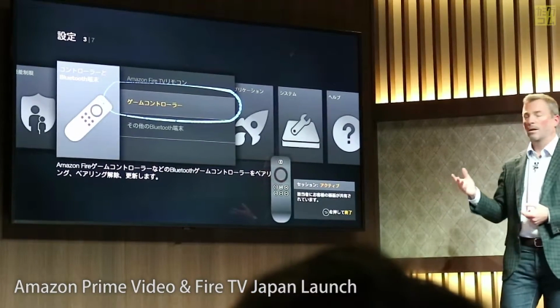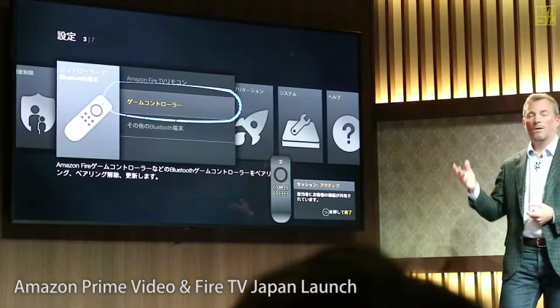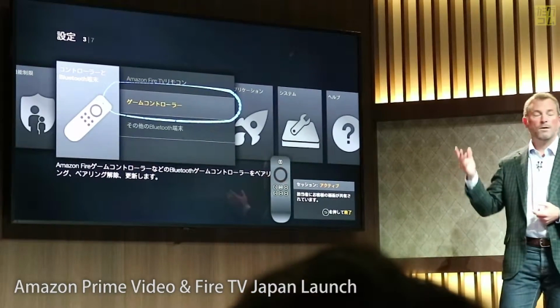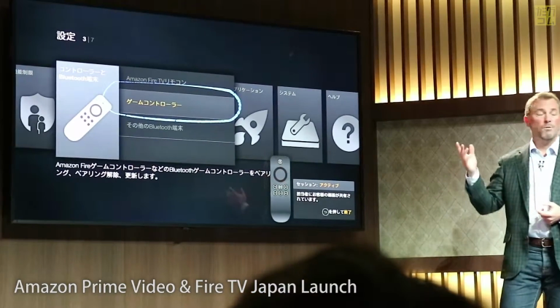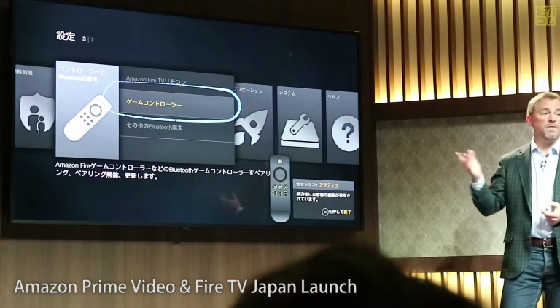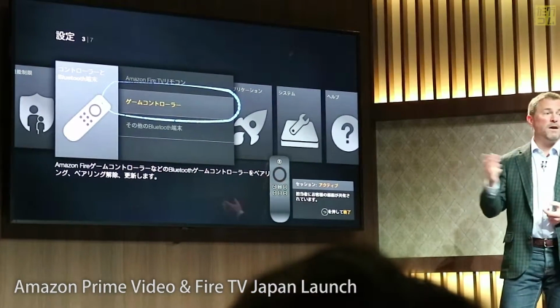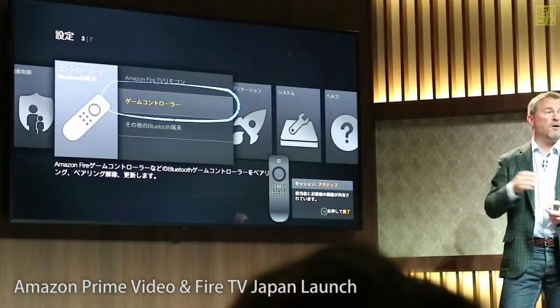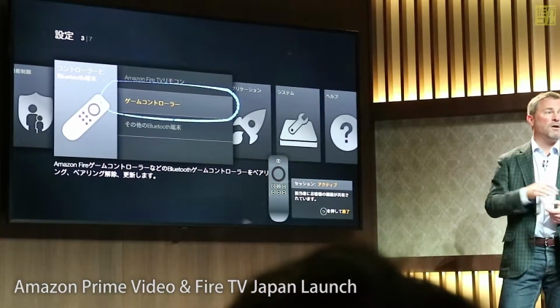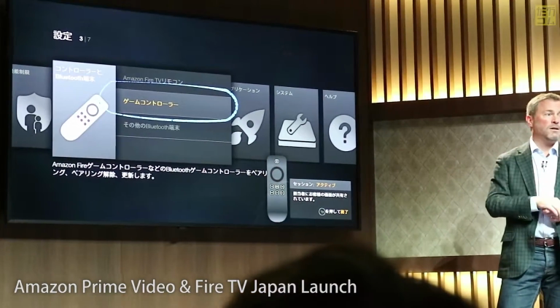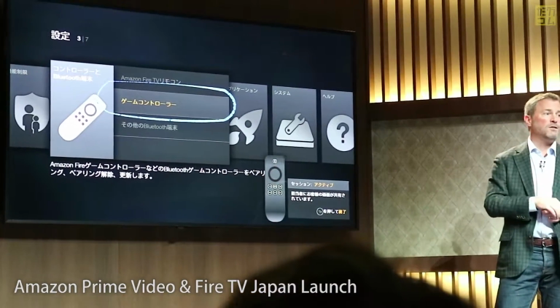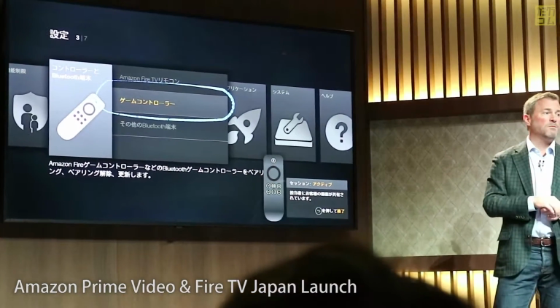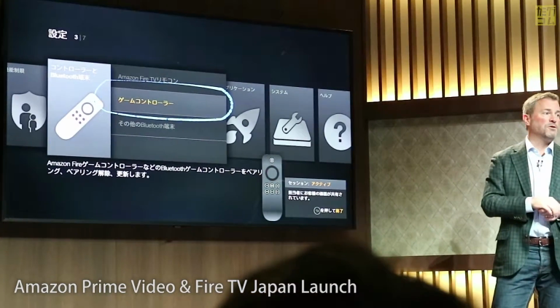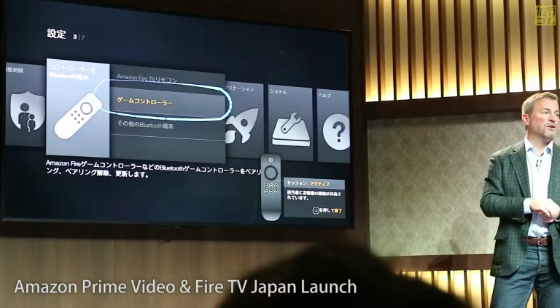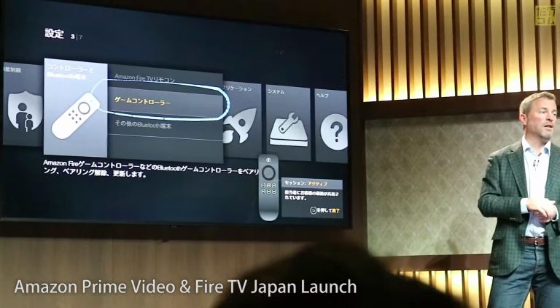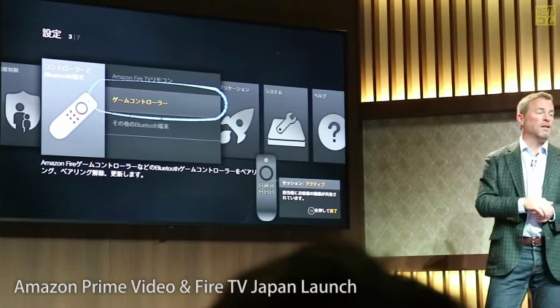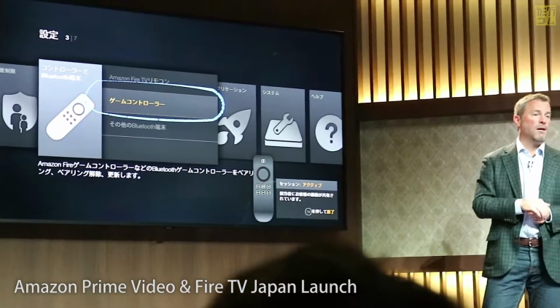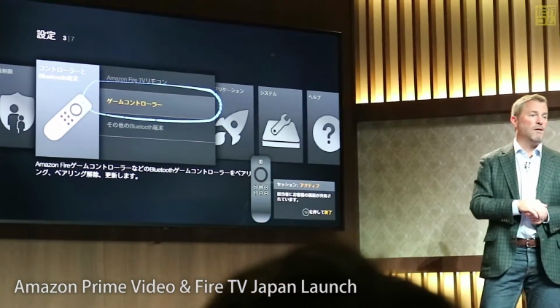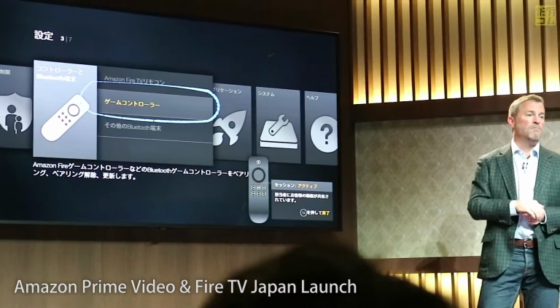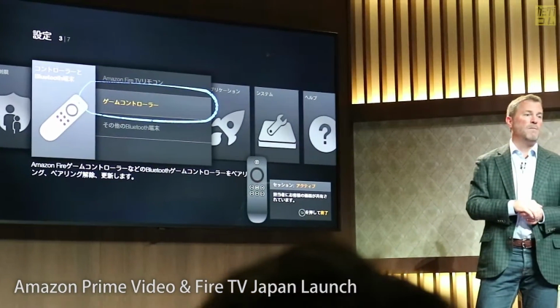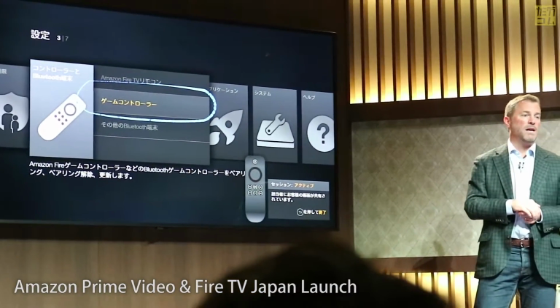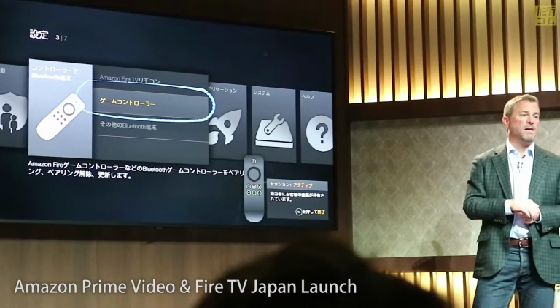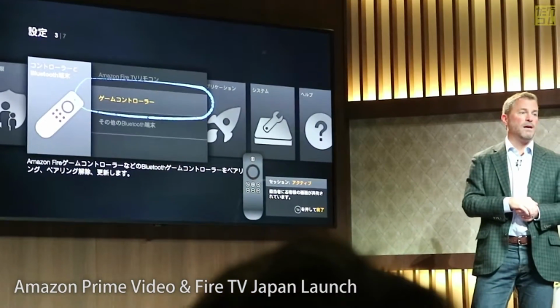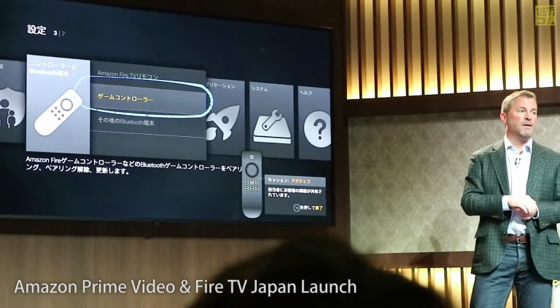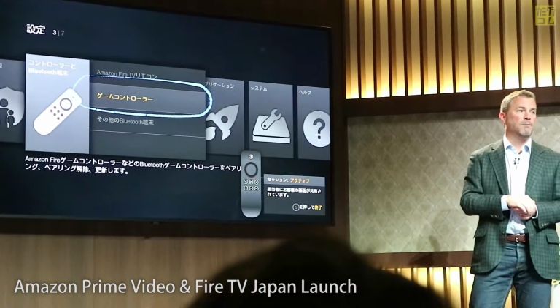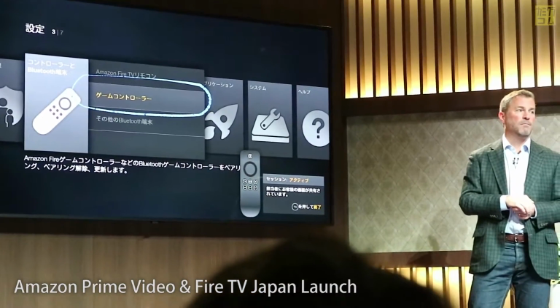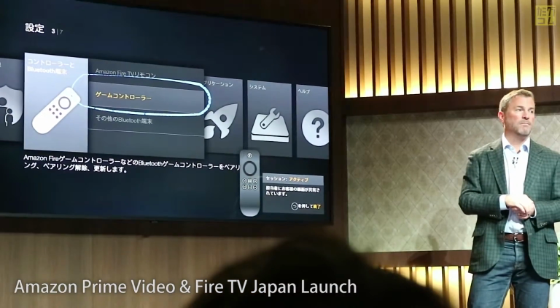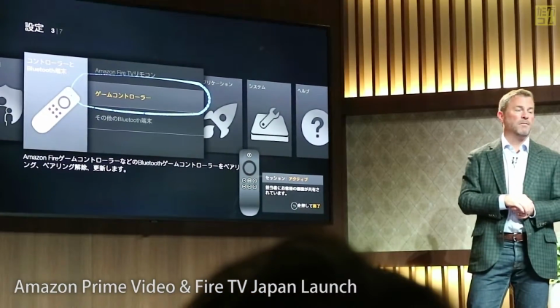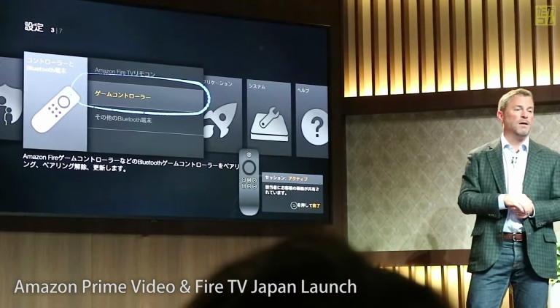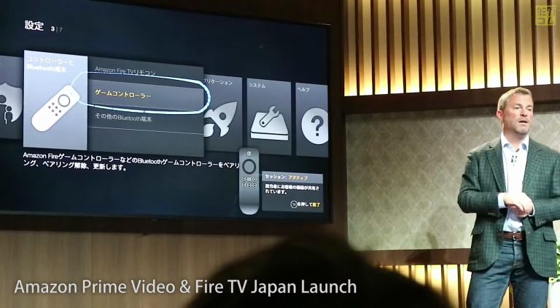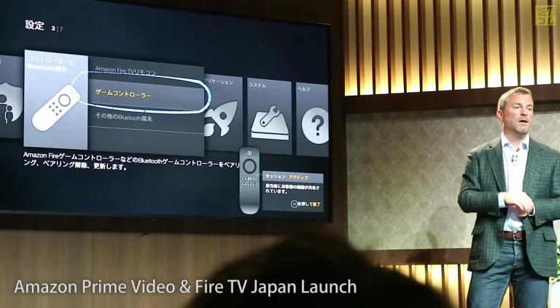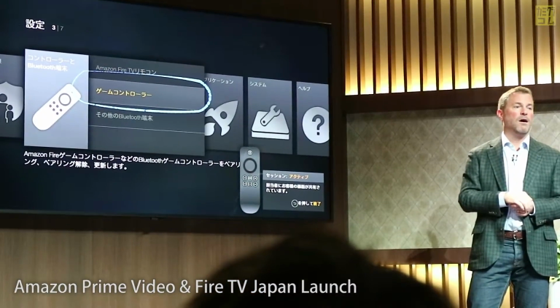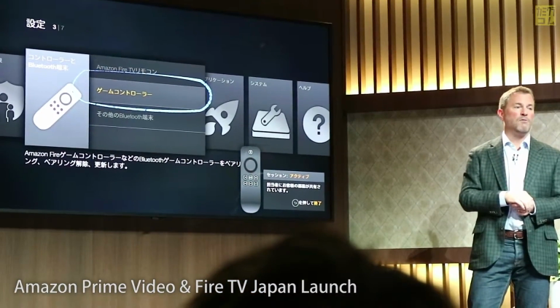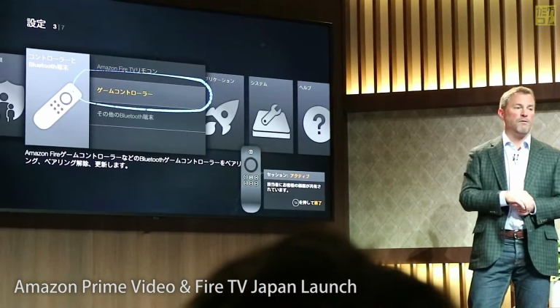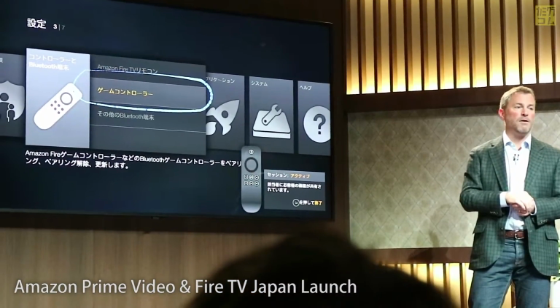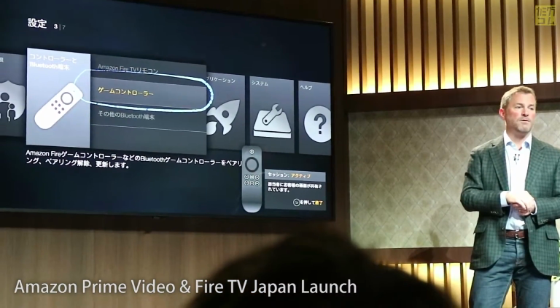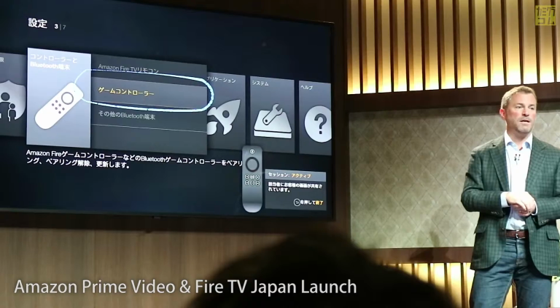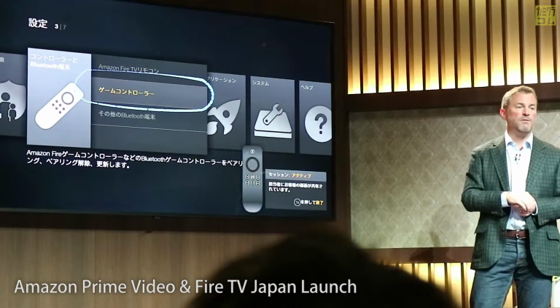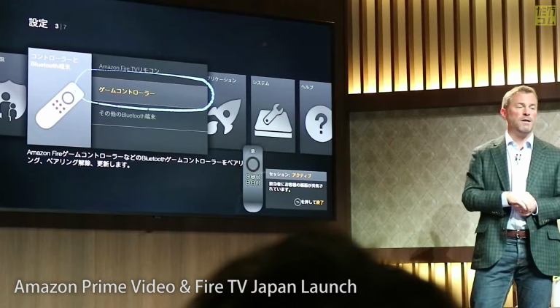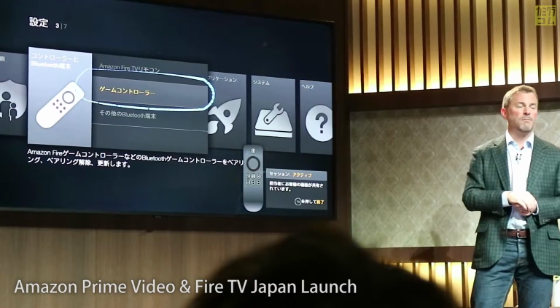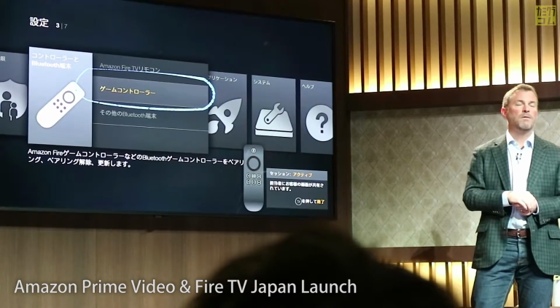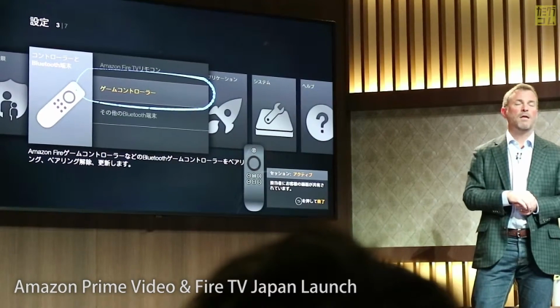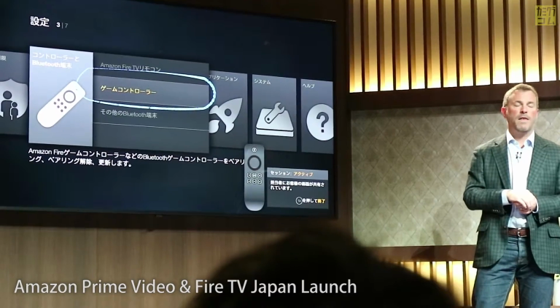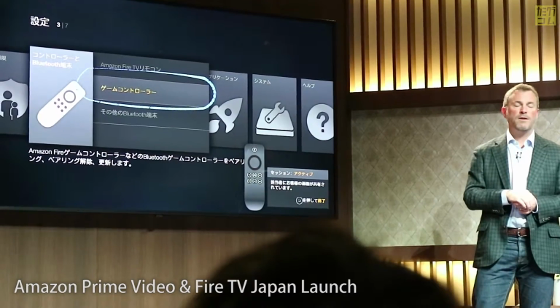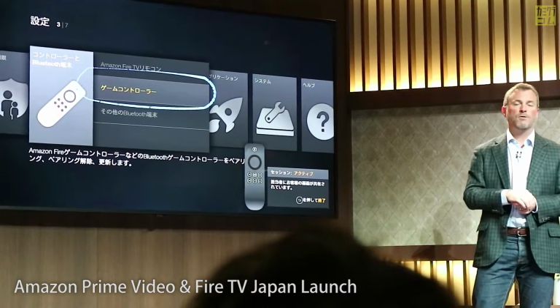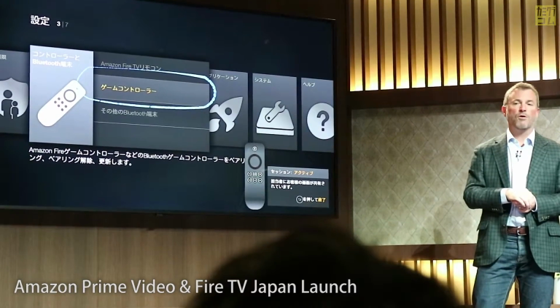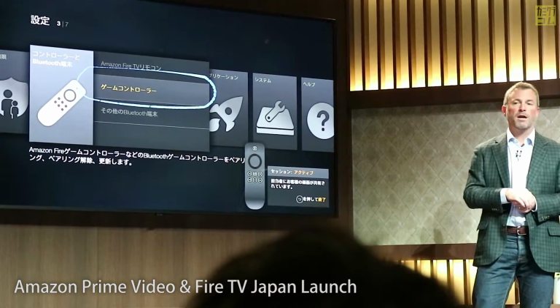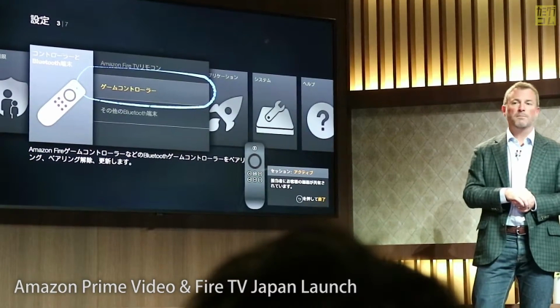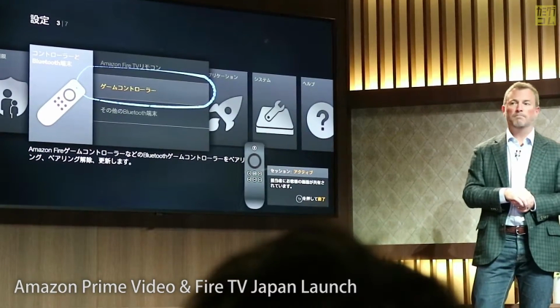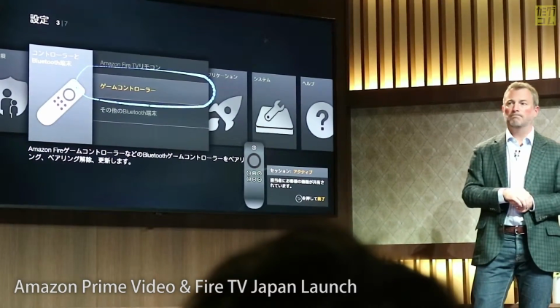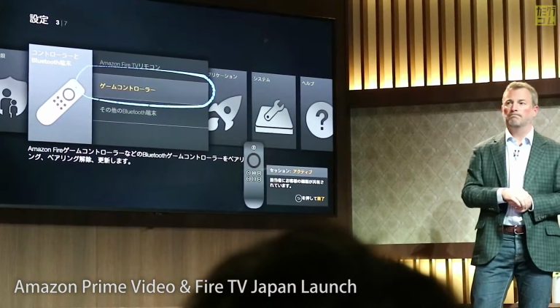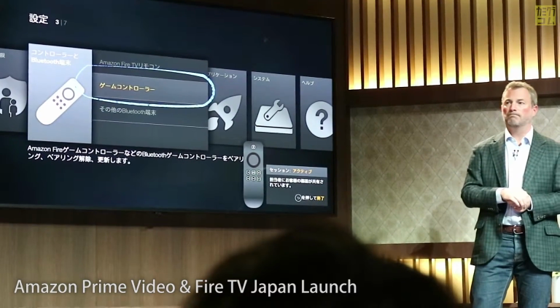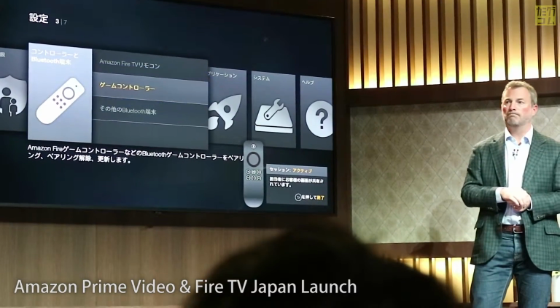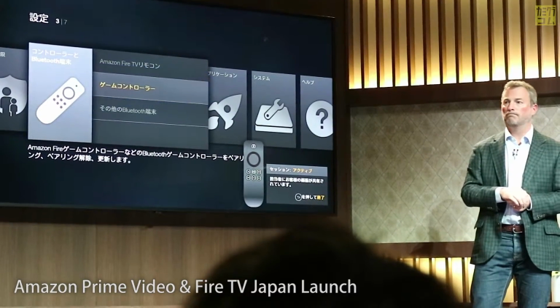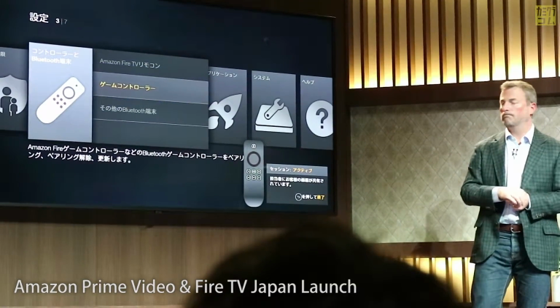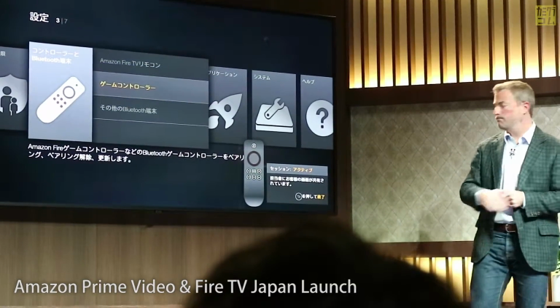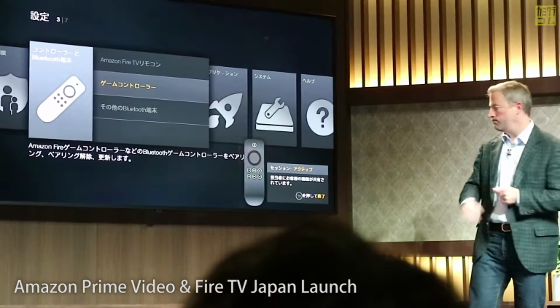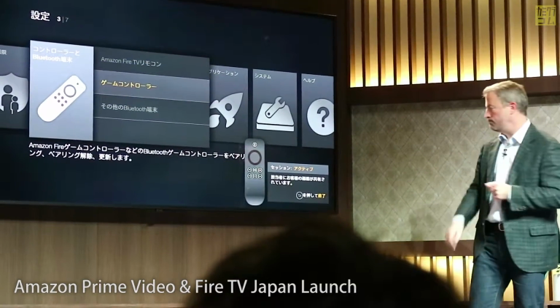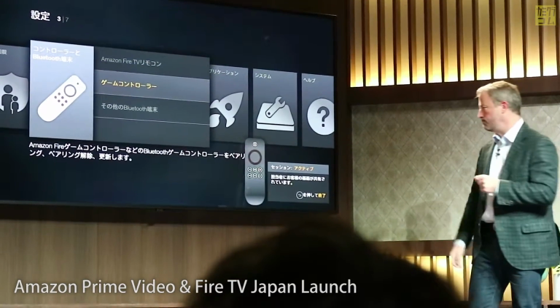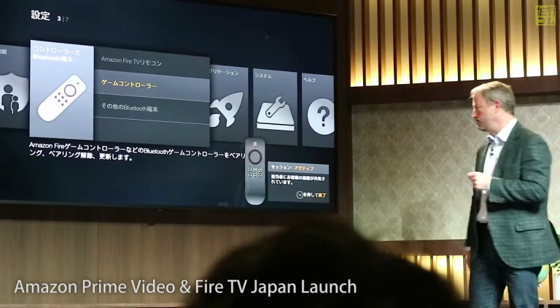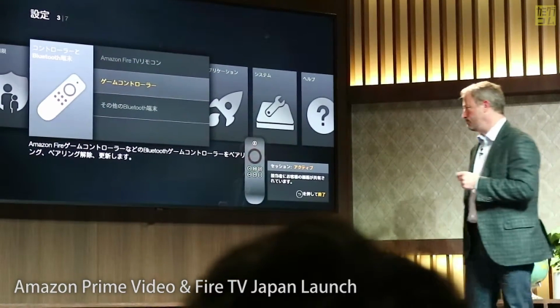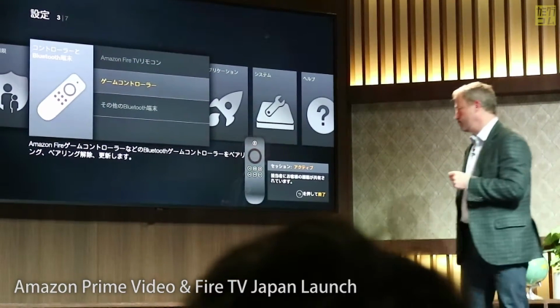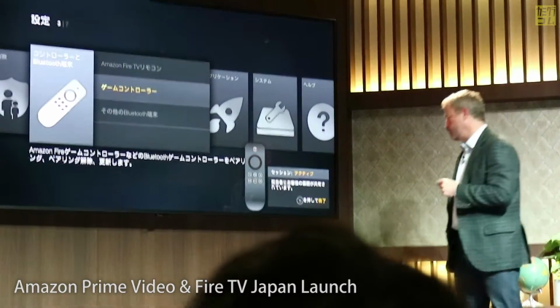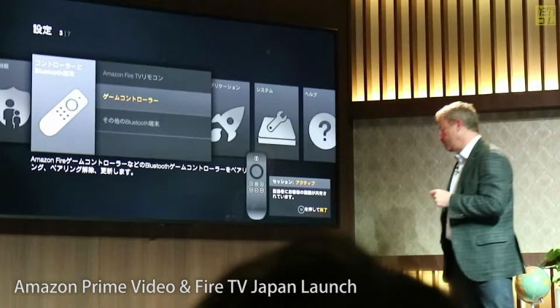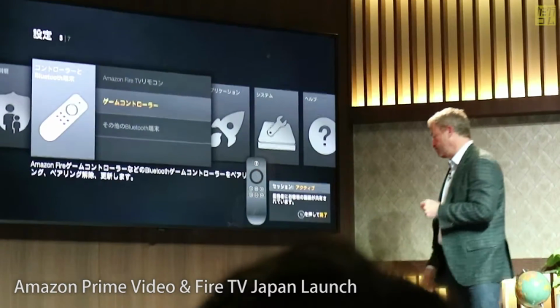We think our customers are going to love Mayday on Fire TV. Thank you, Greg.